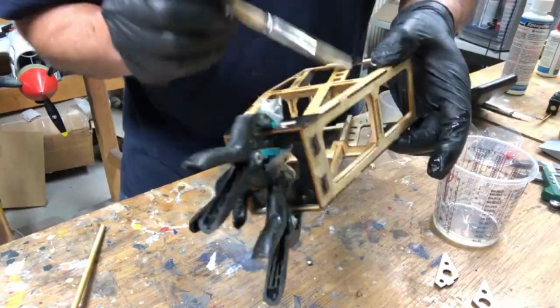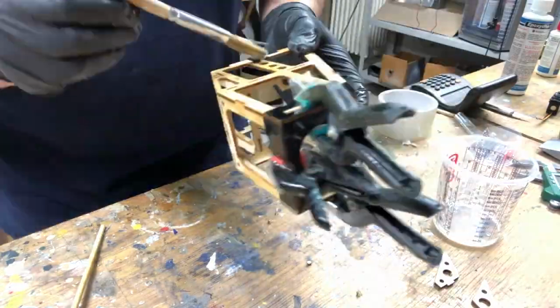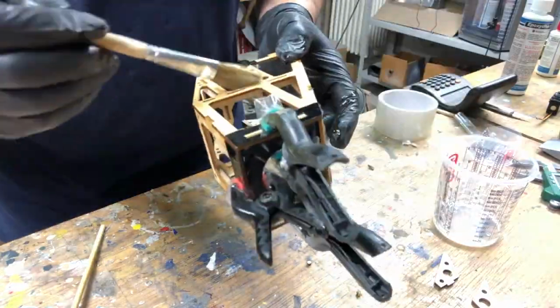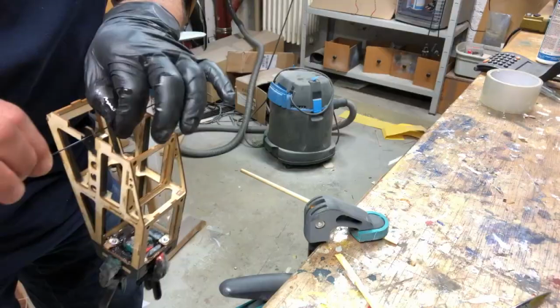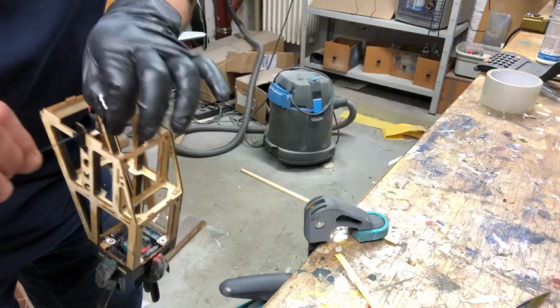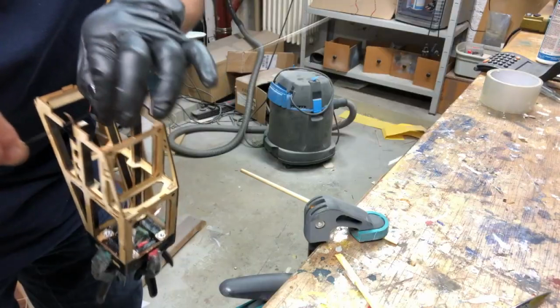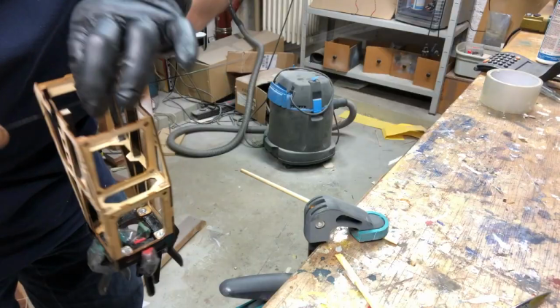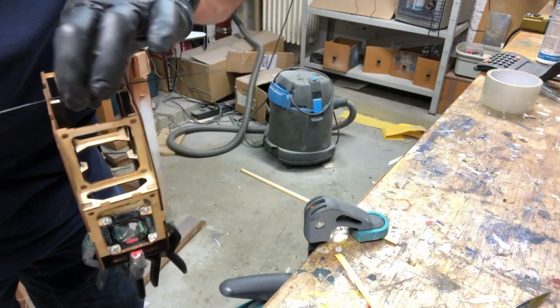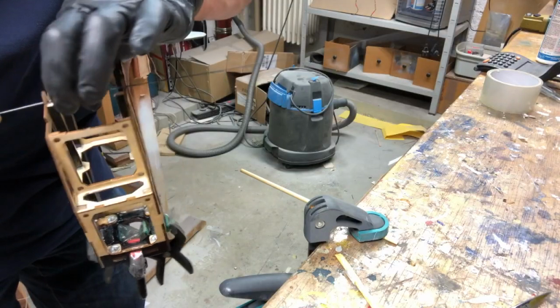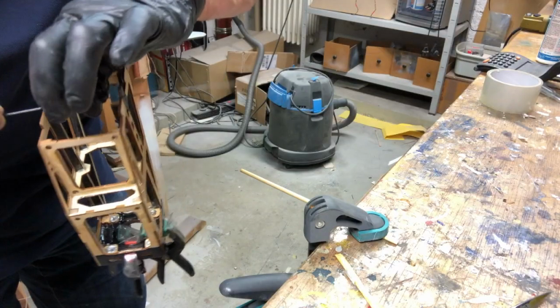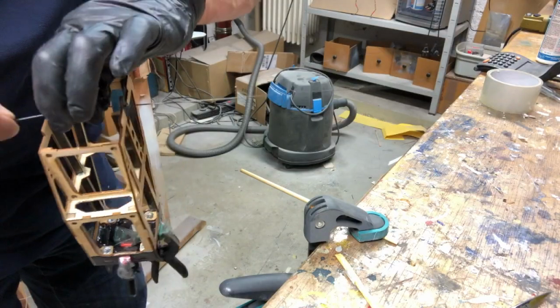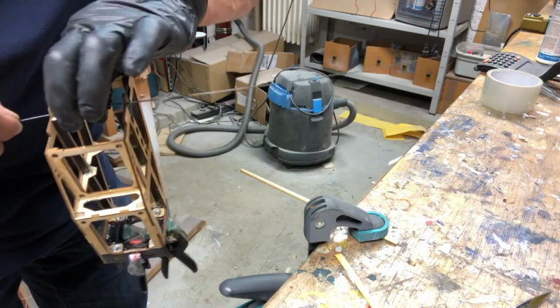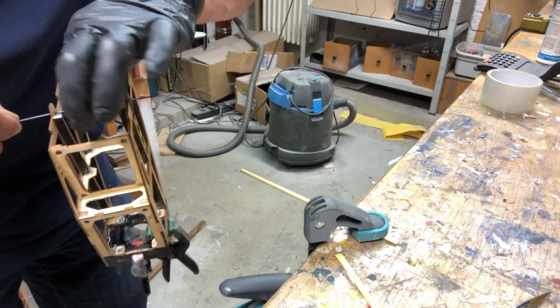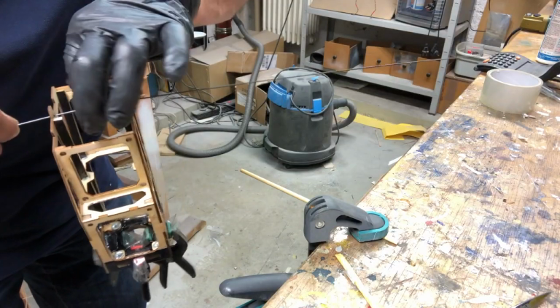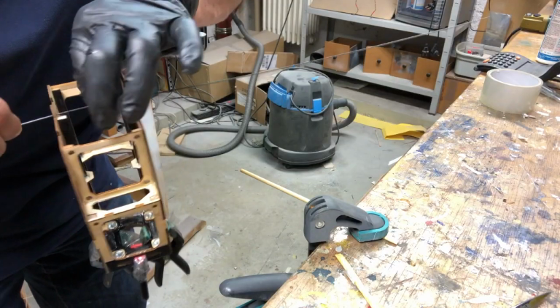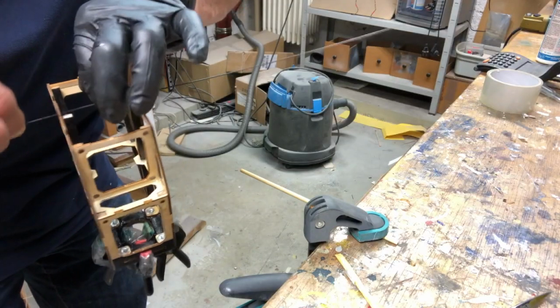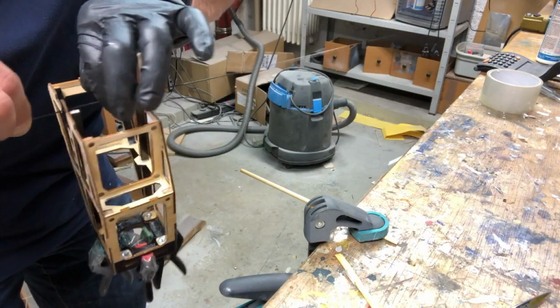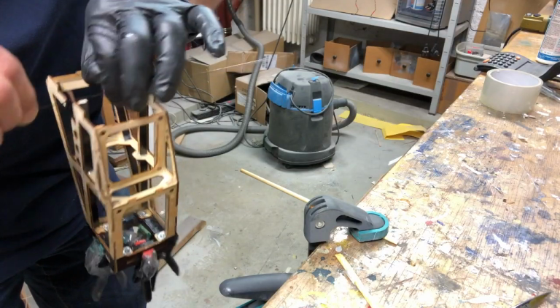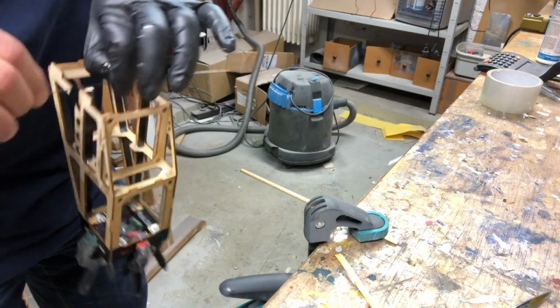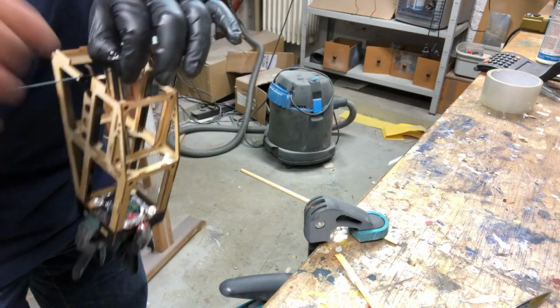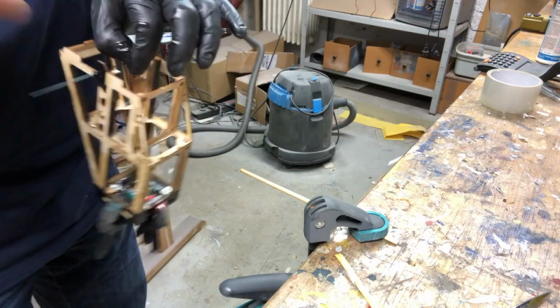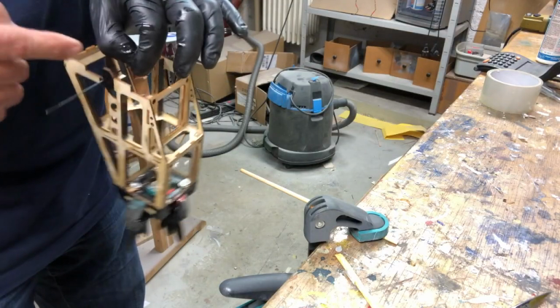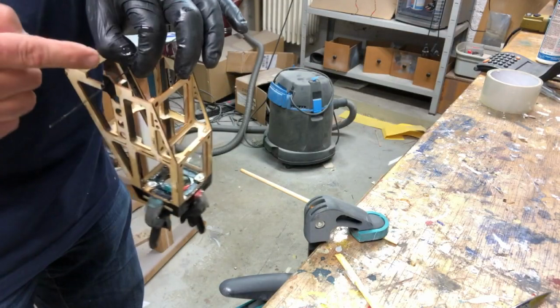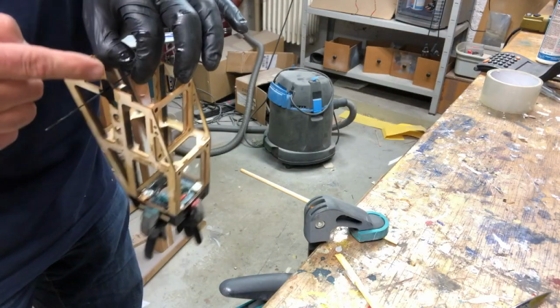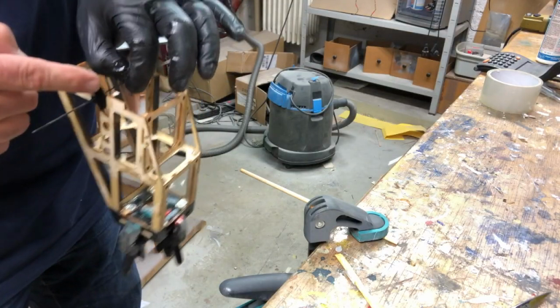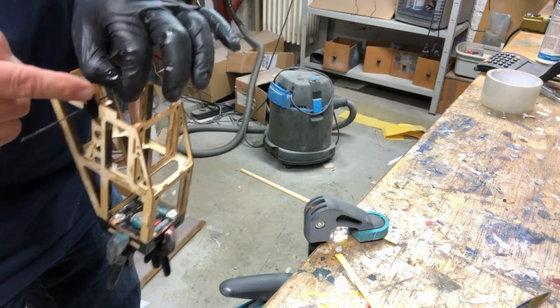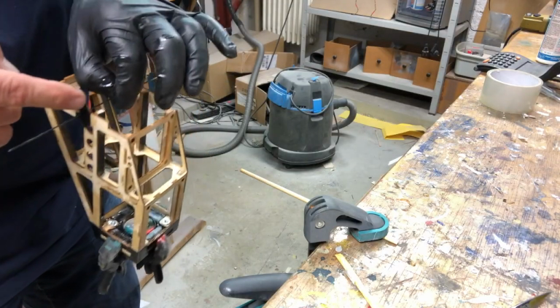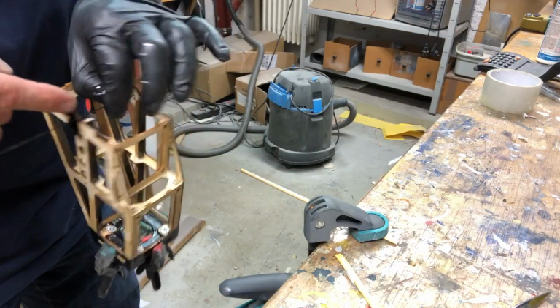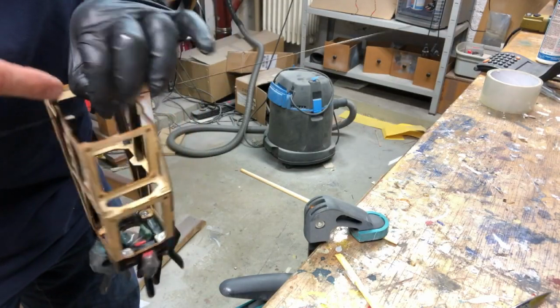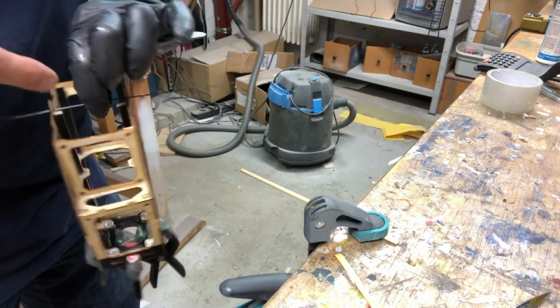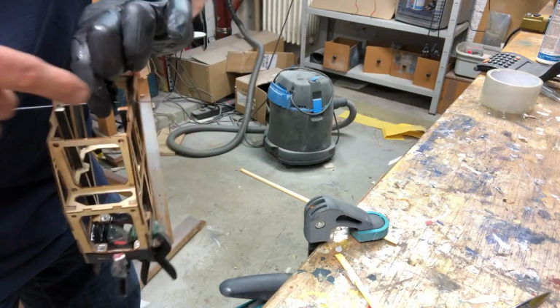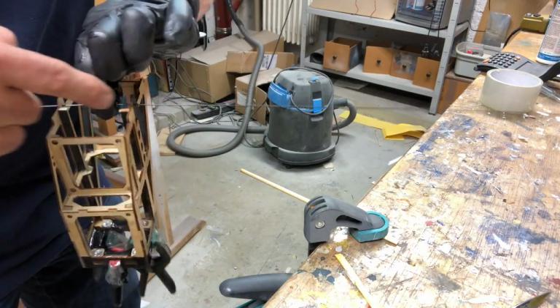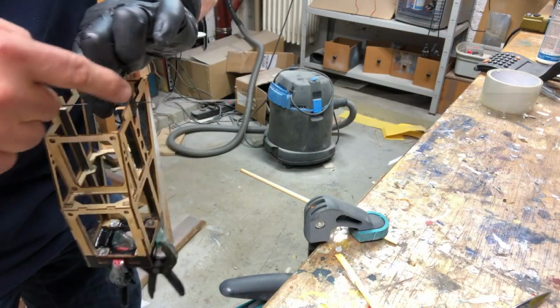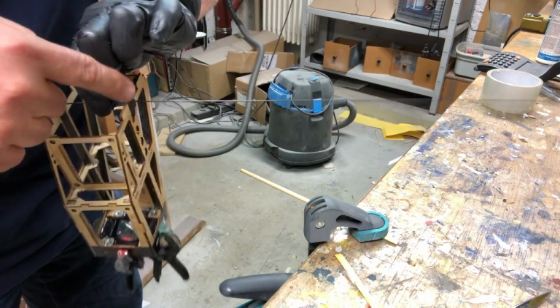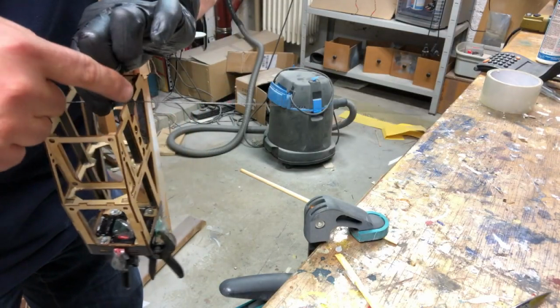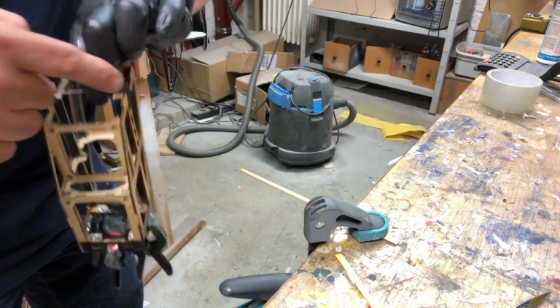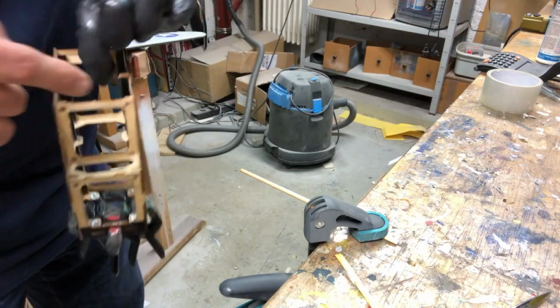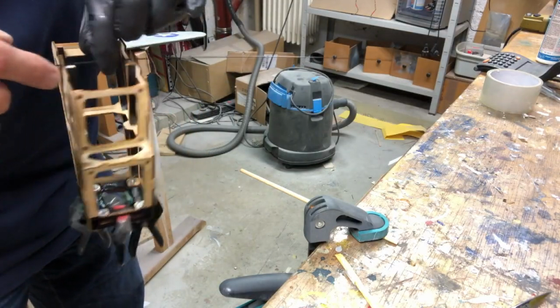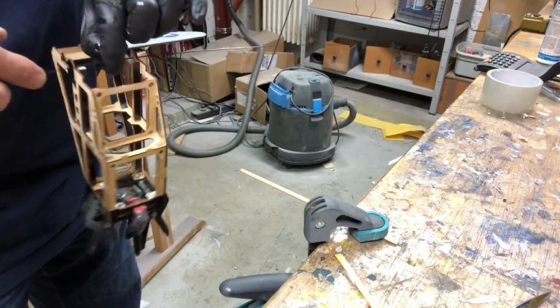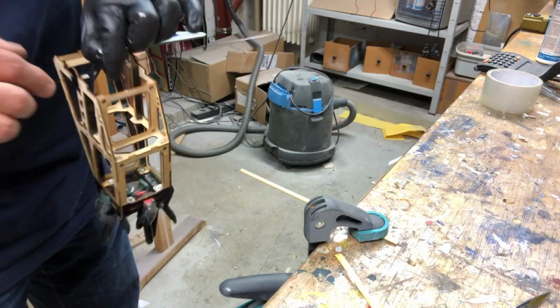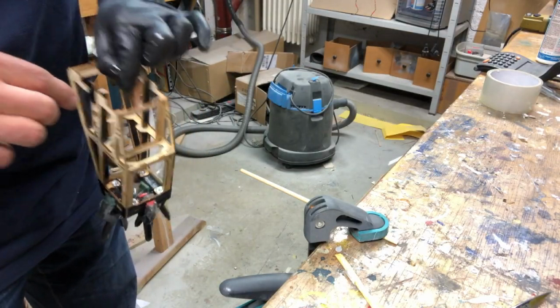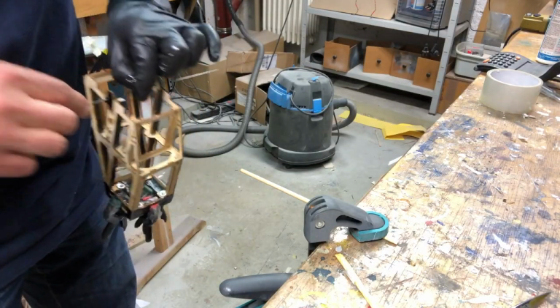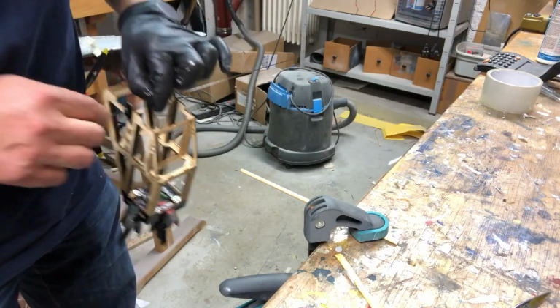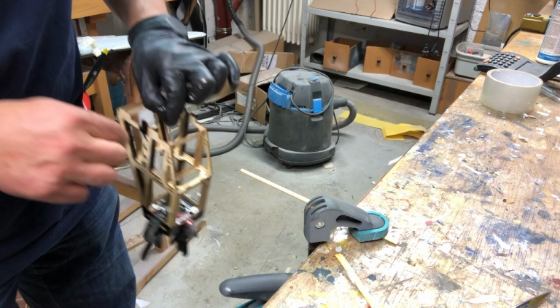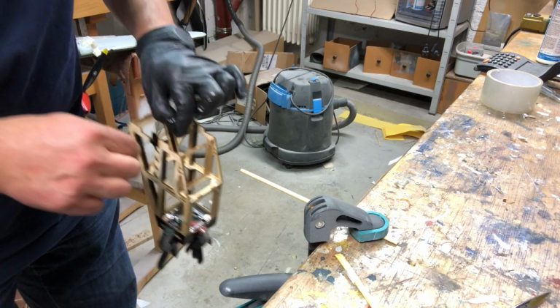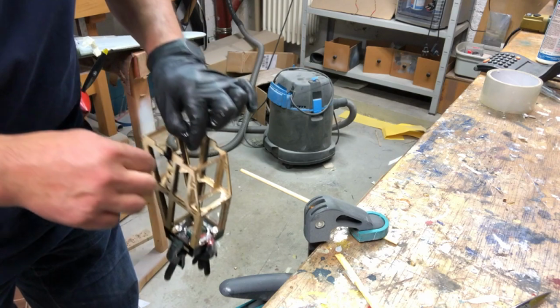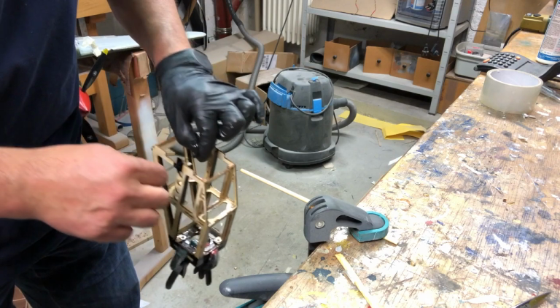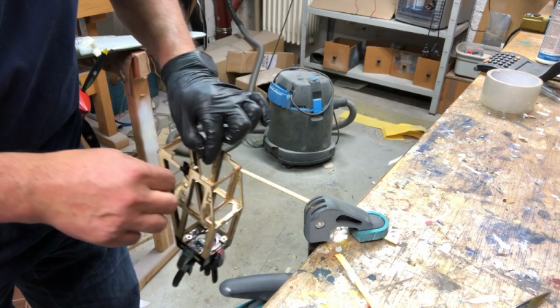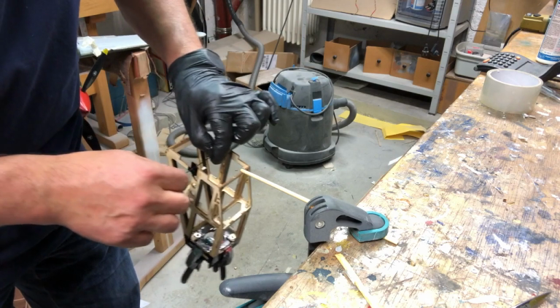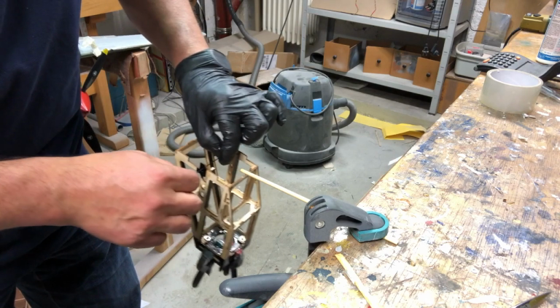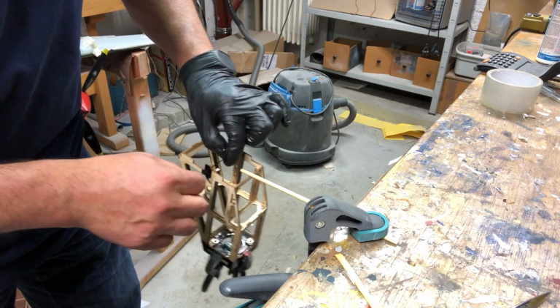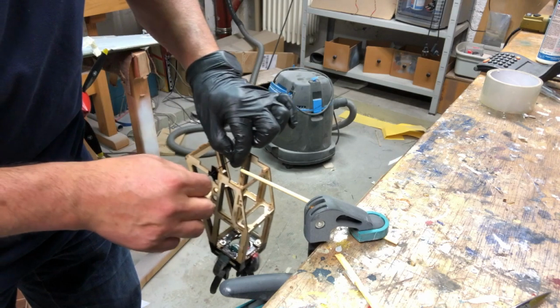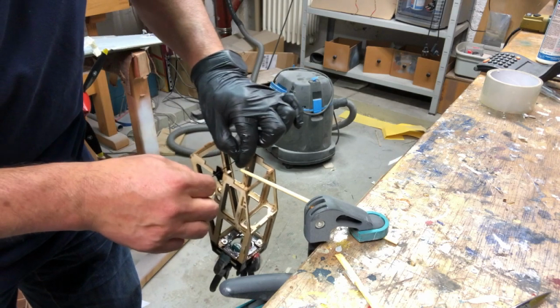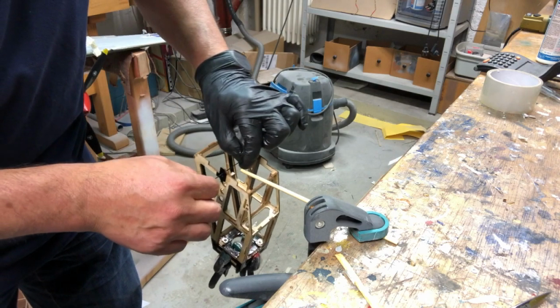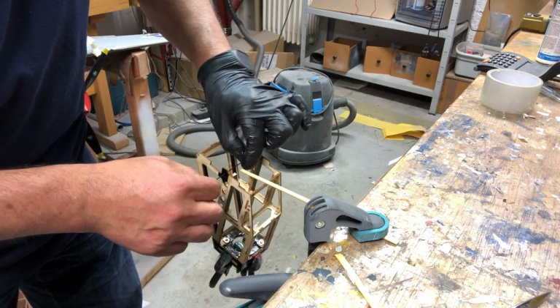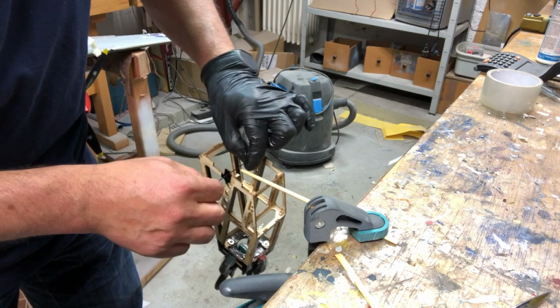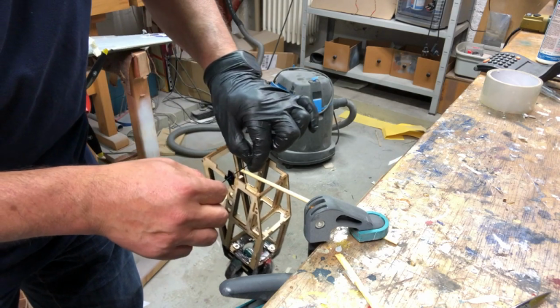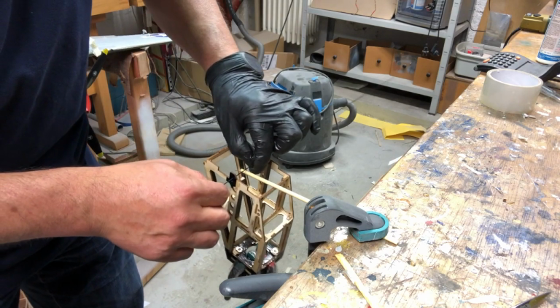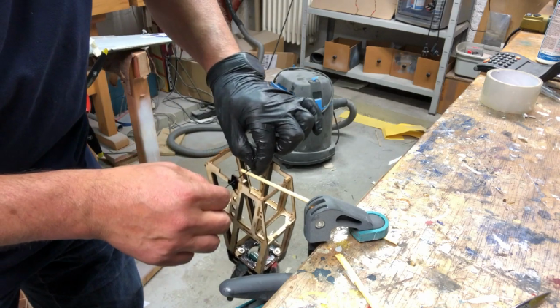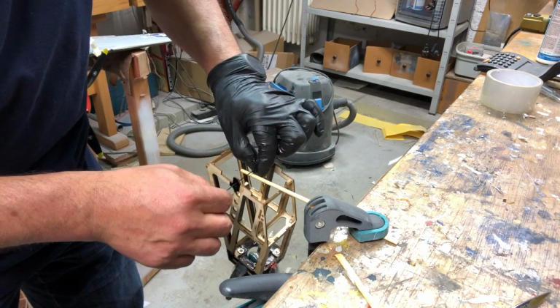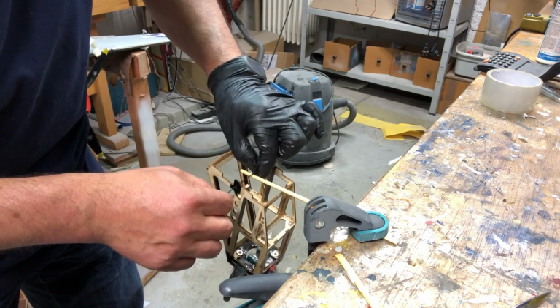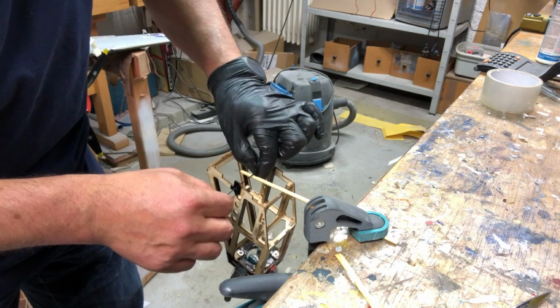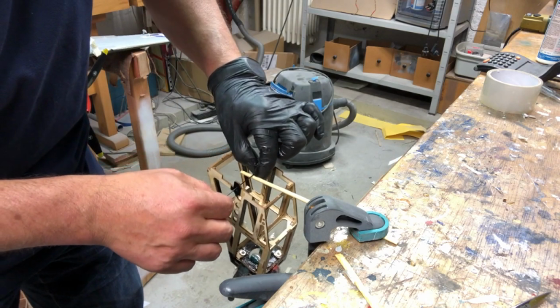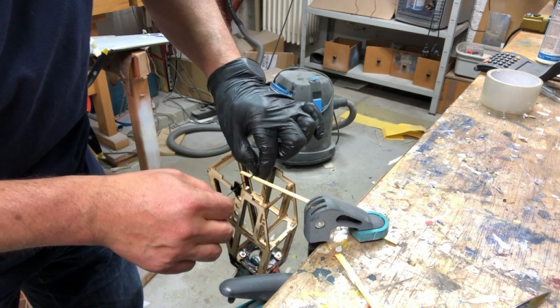We just have to be patient and wait for the epoxy to completely cure. I do this by hanging it up just like so.